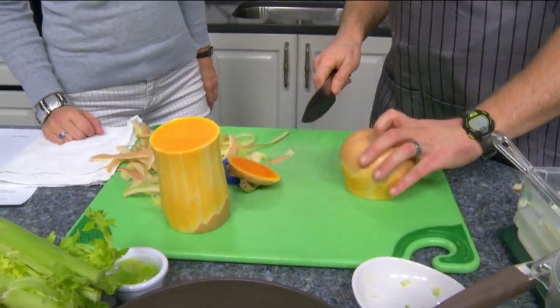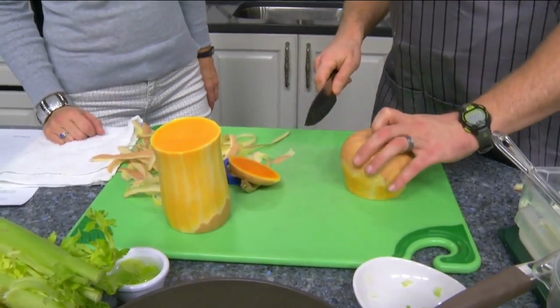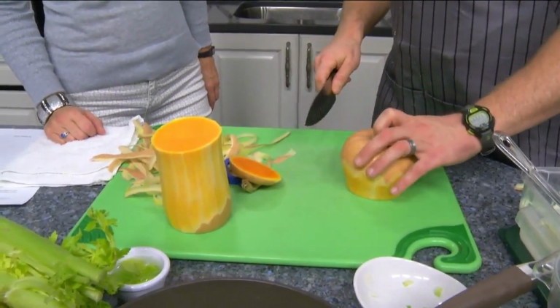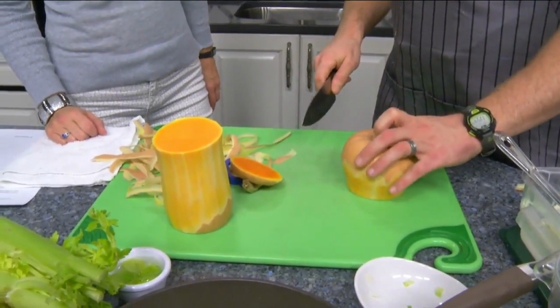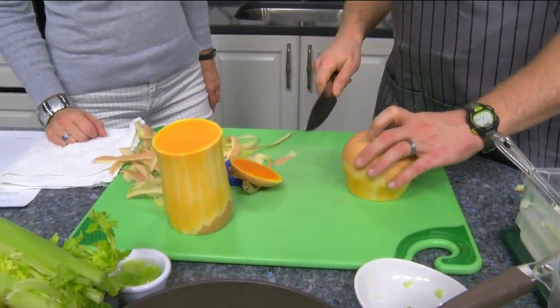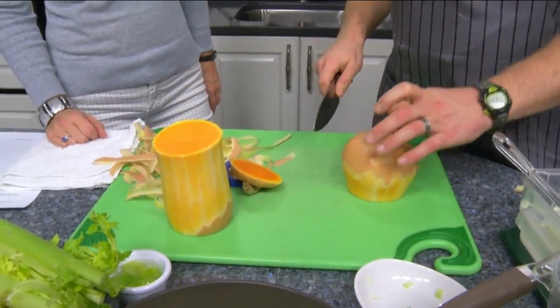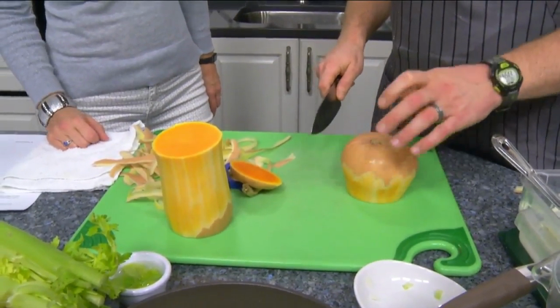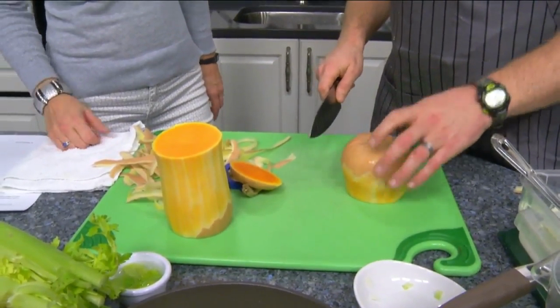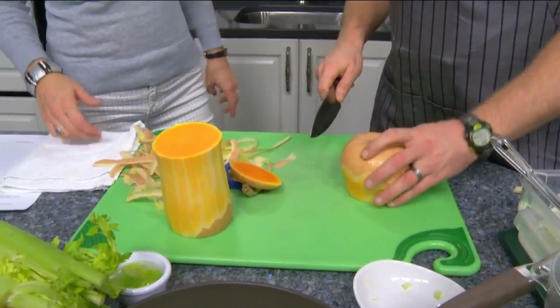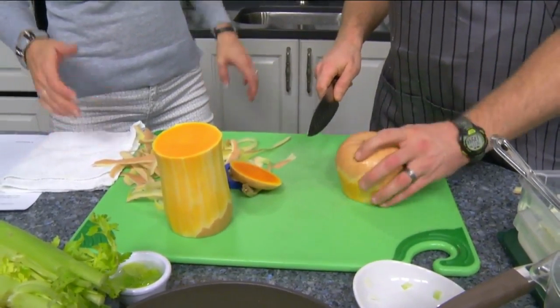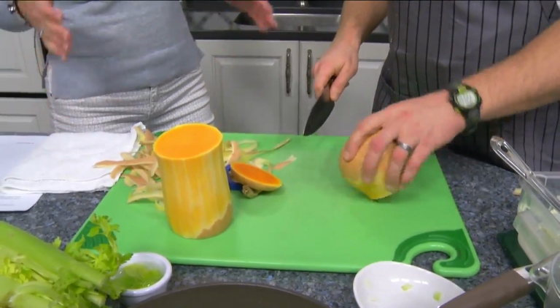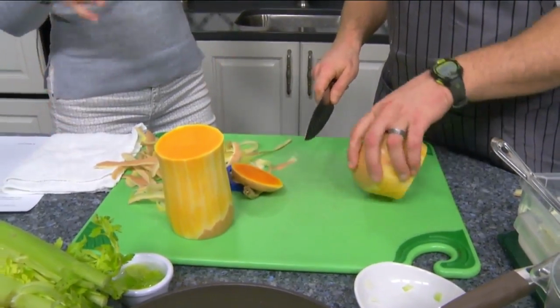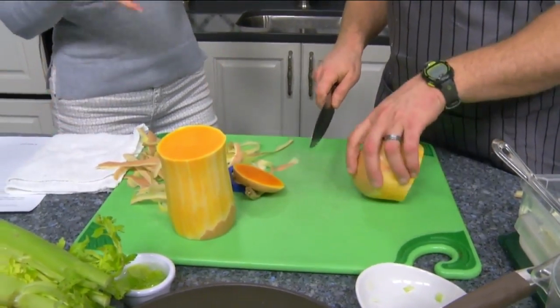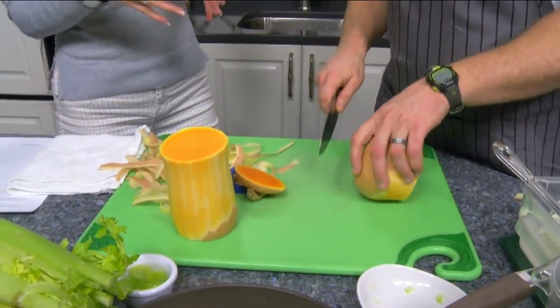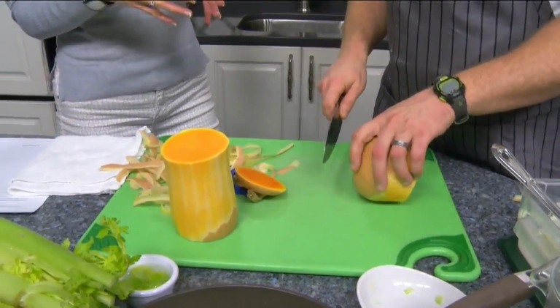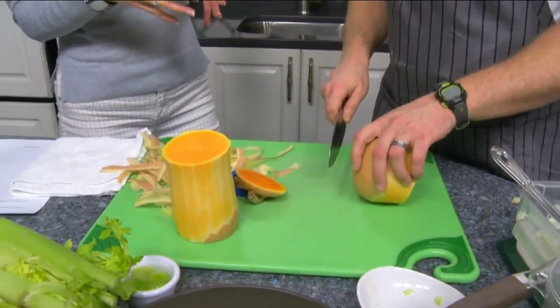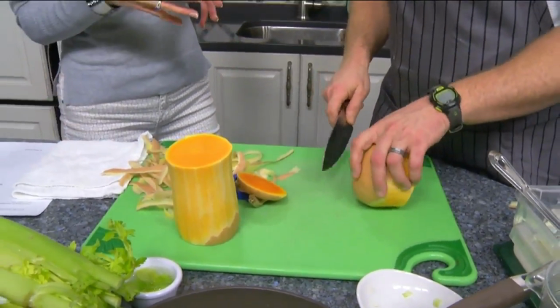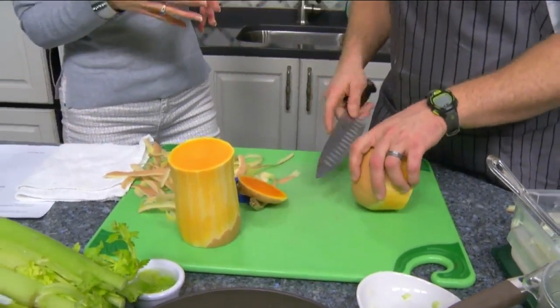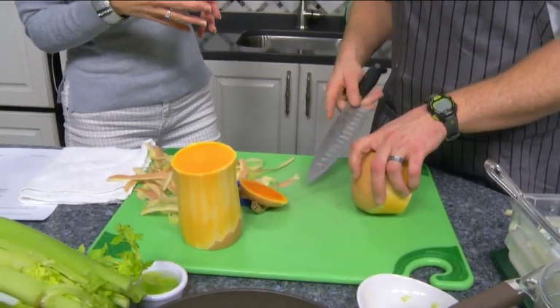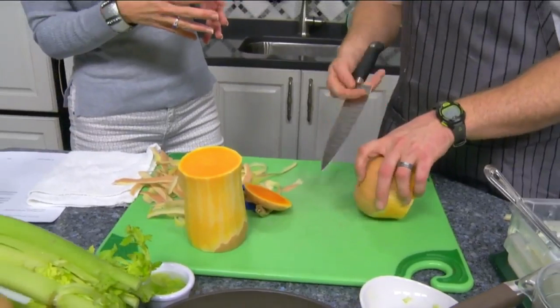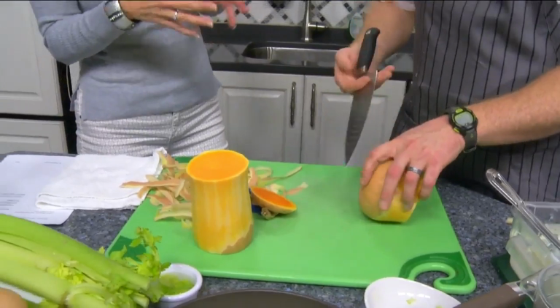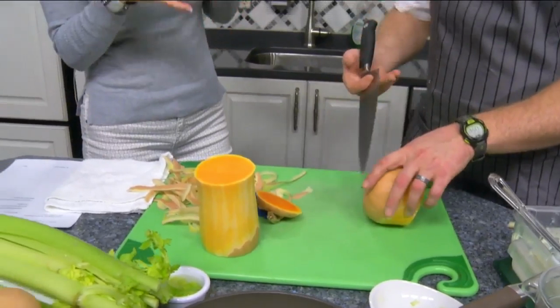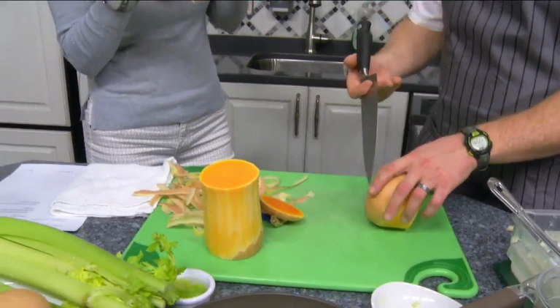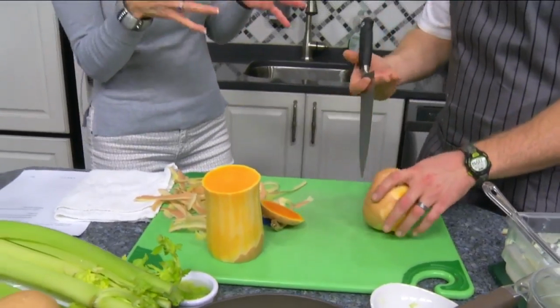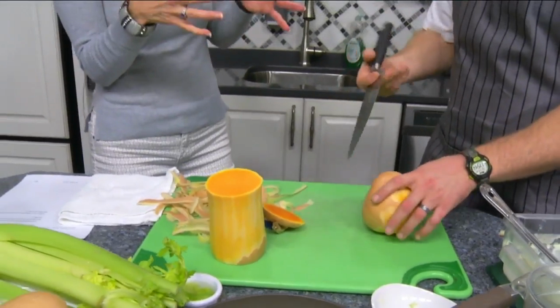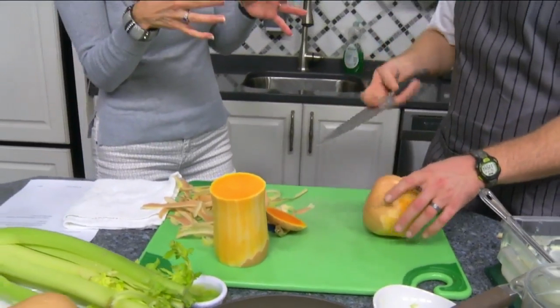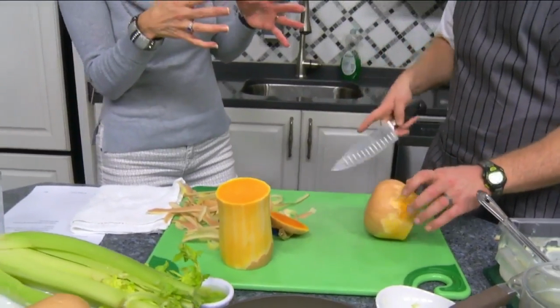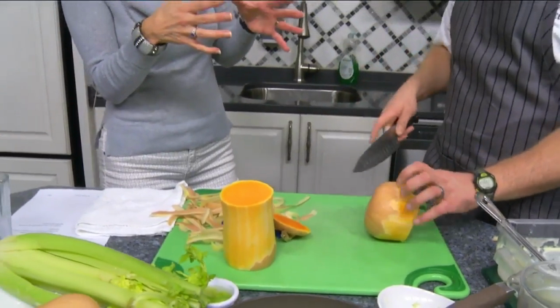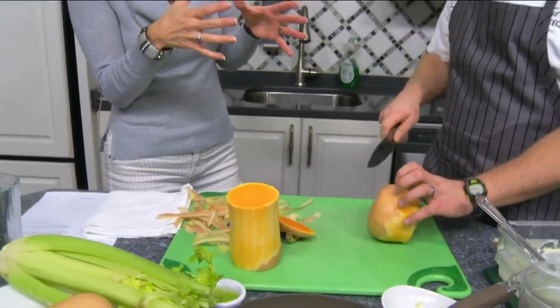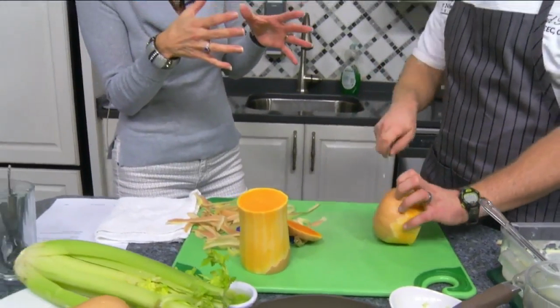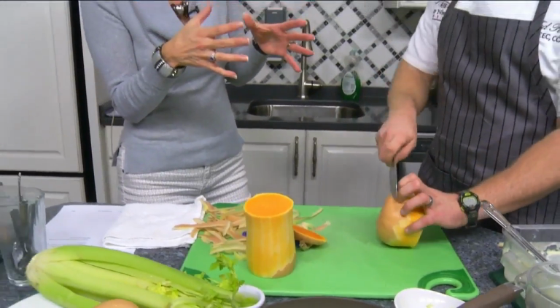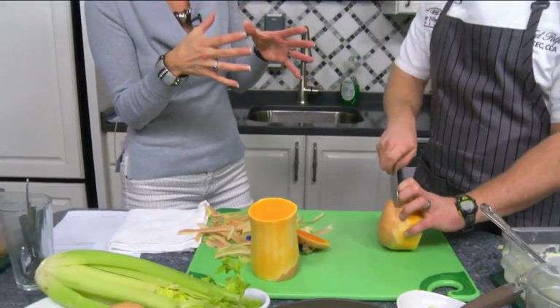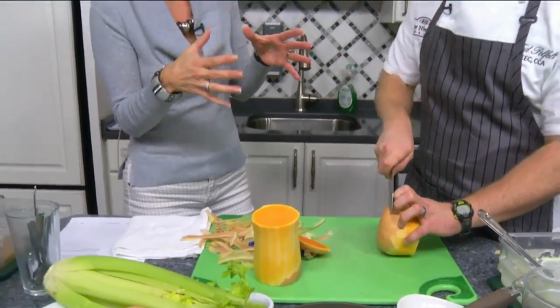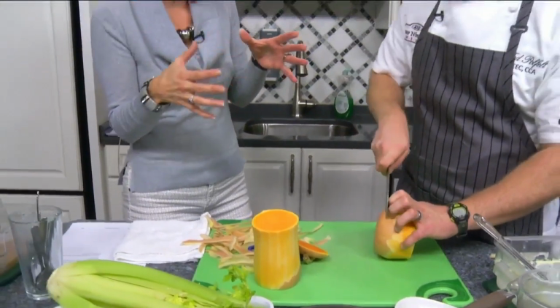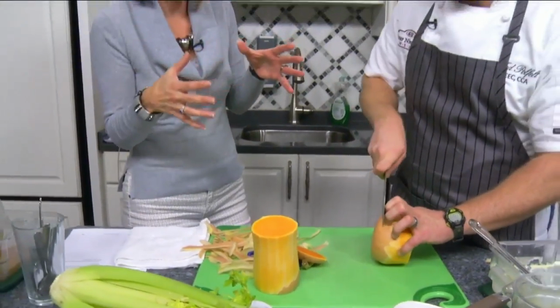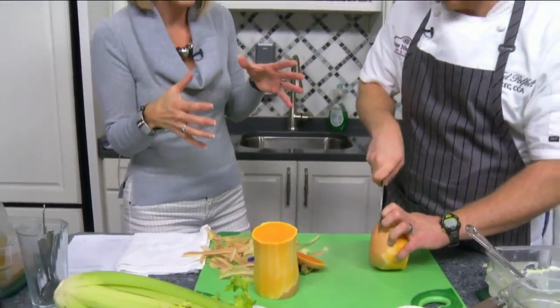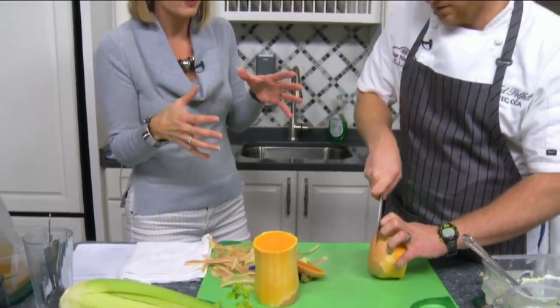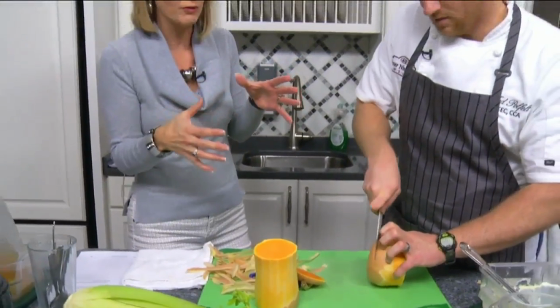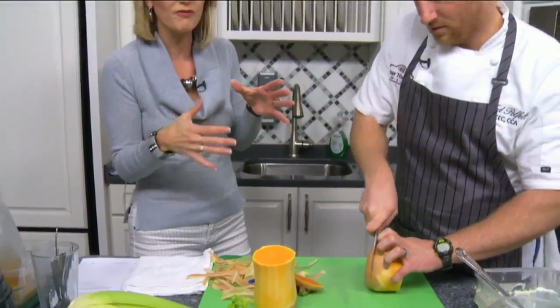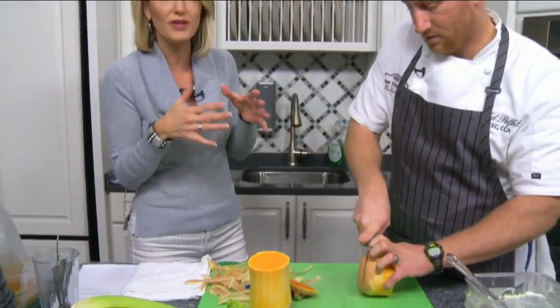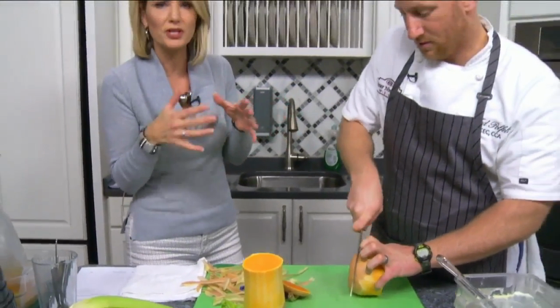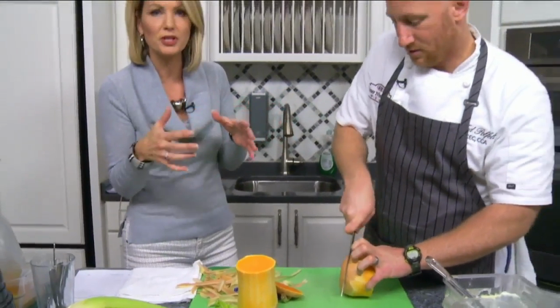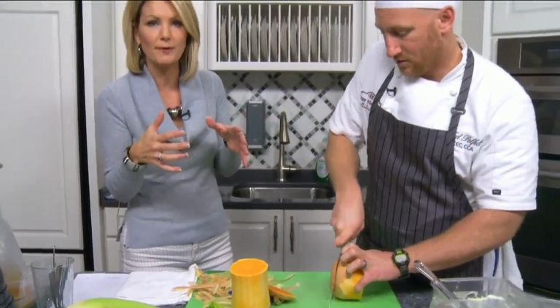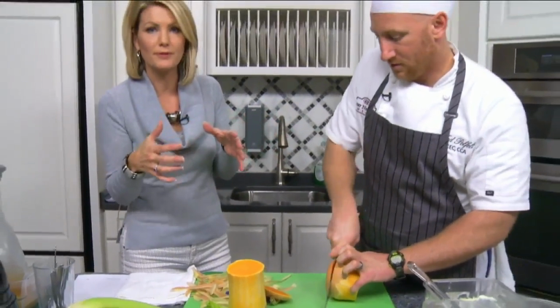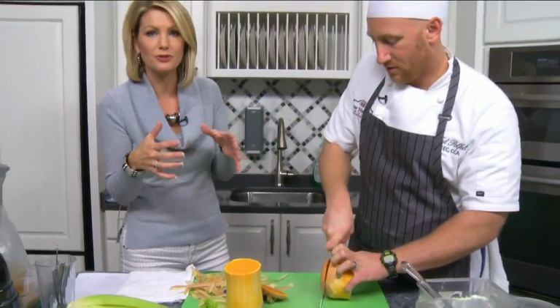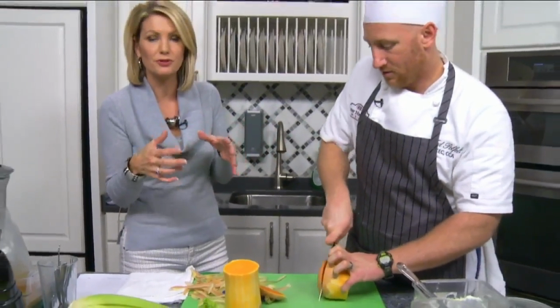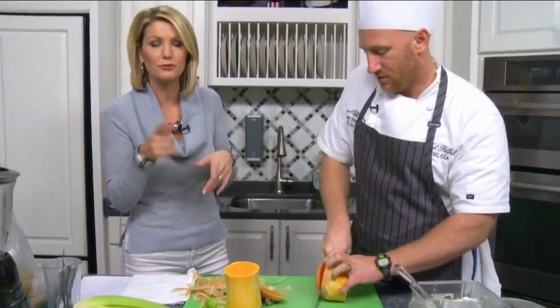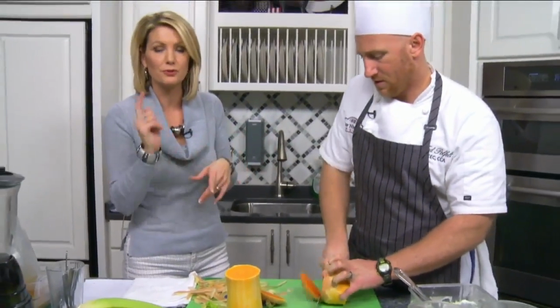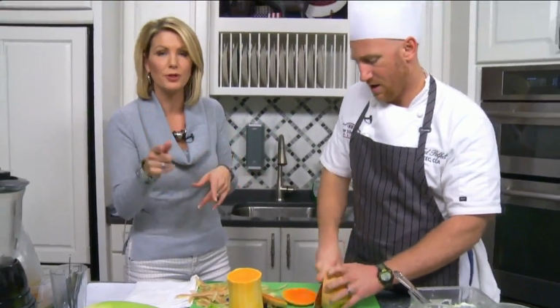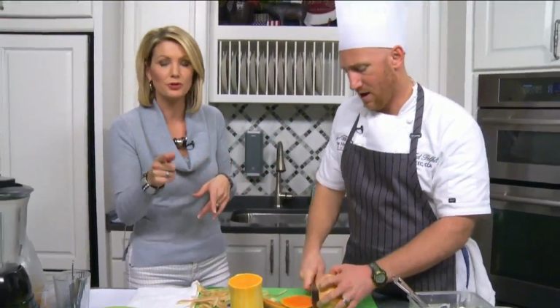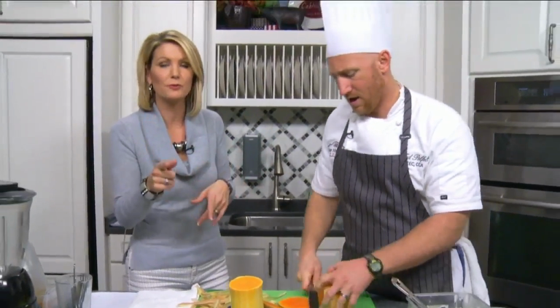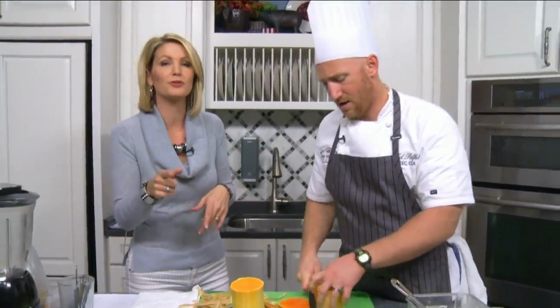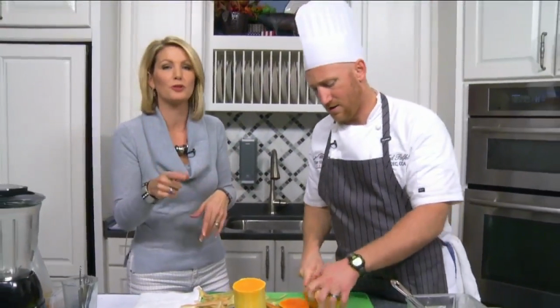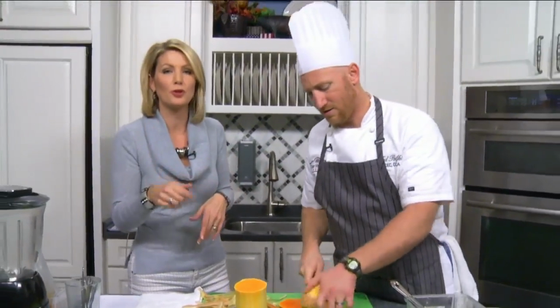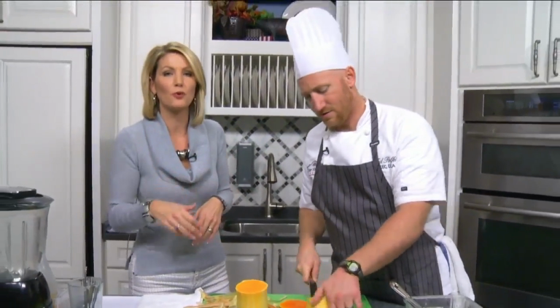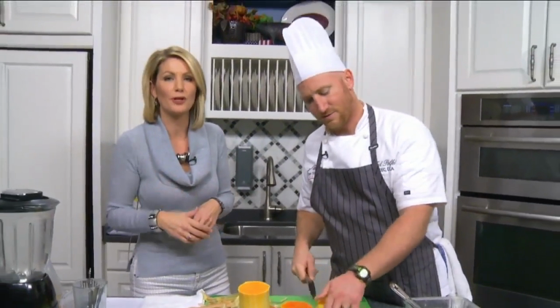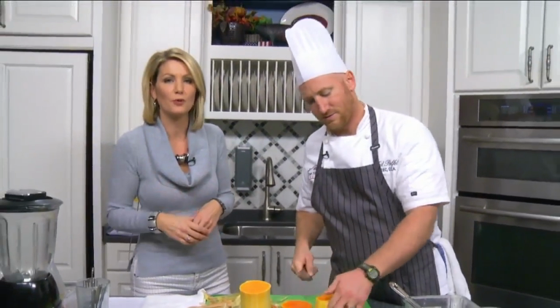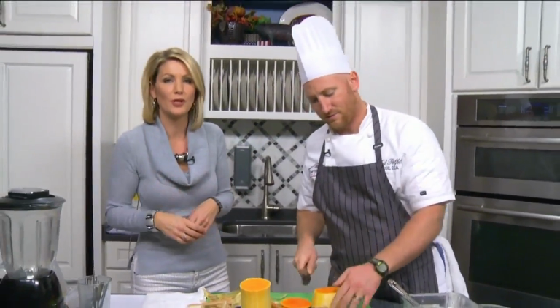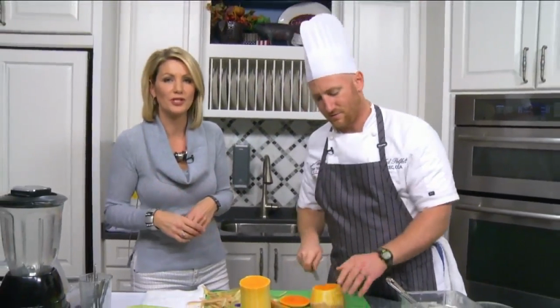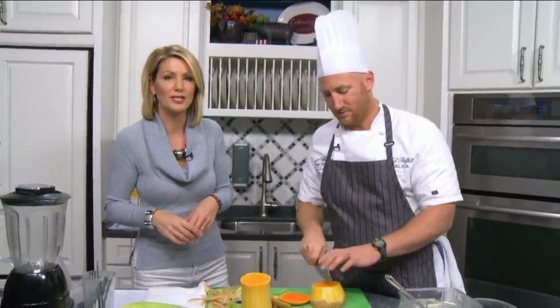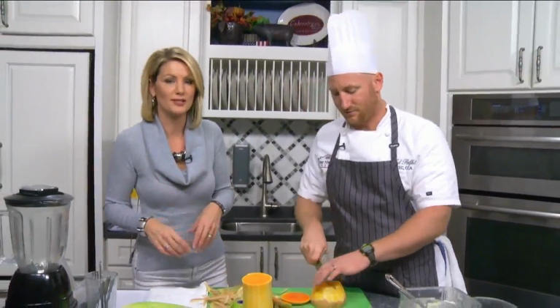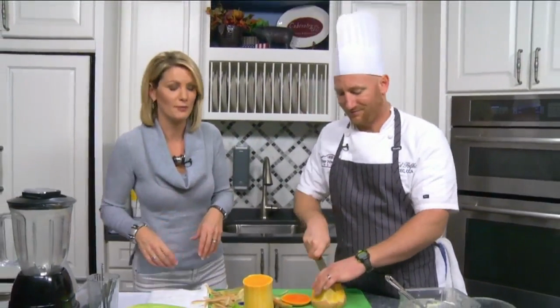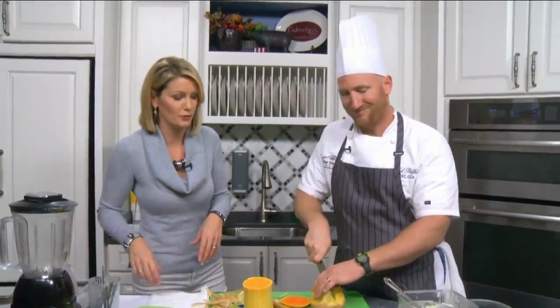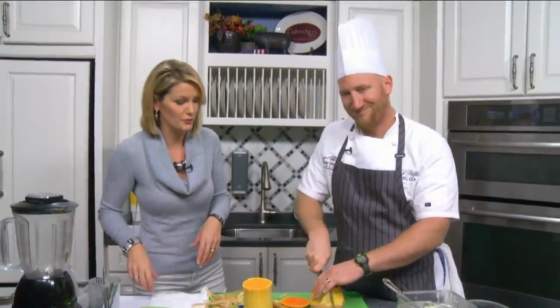They pause for a commercial break, promising to finish up the soup when they return. Don't go away — you're watching Daytime Blue Ridge.